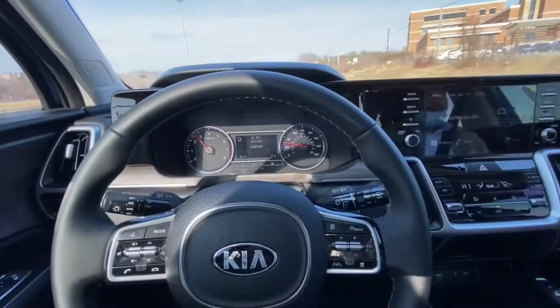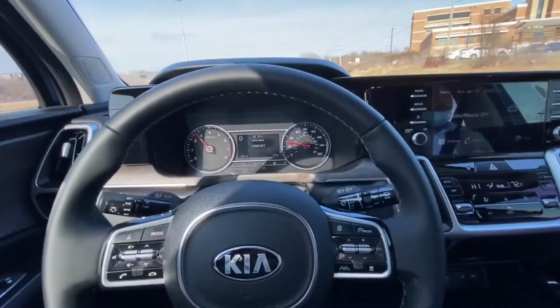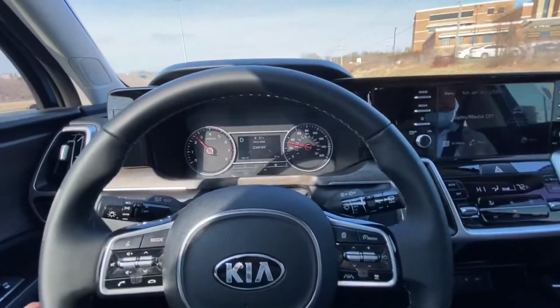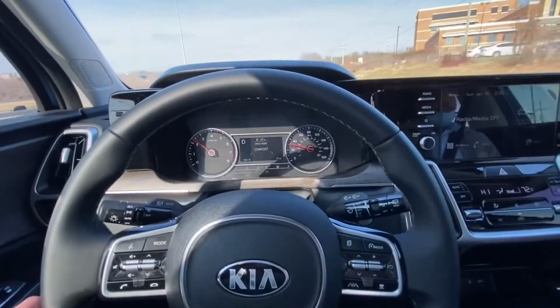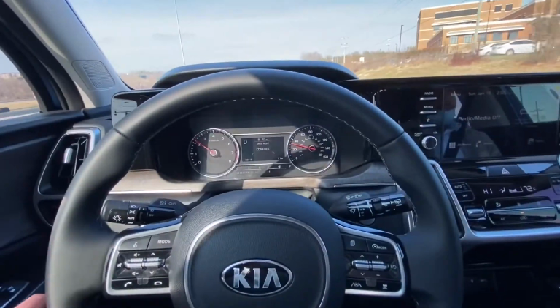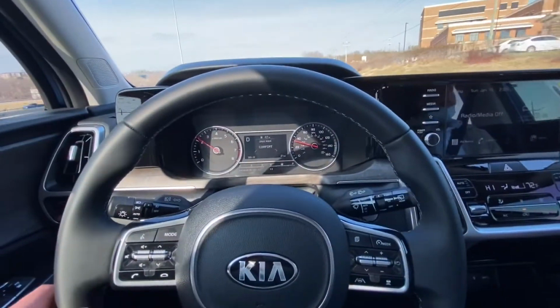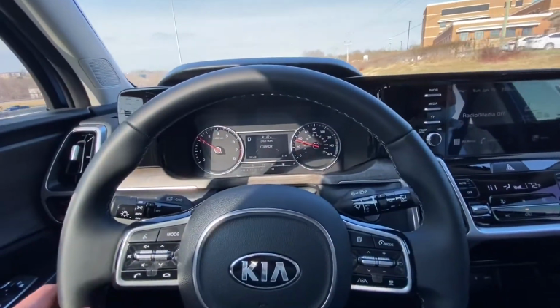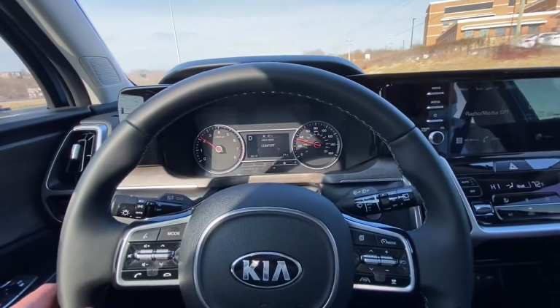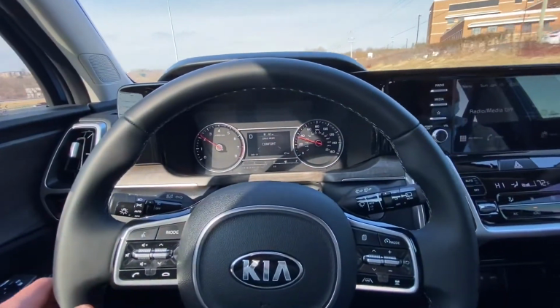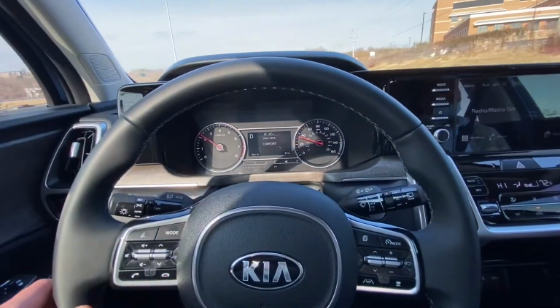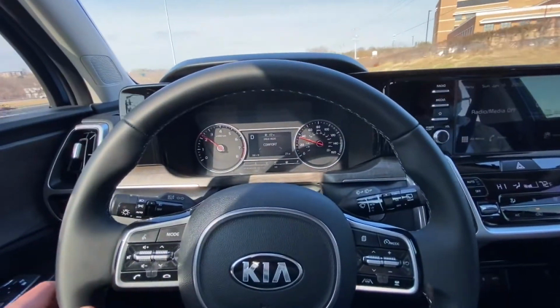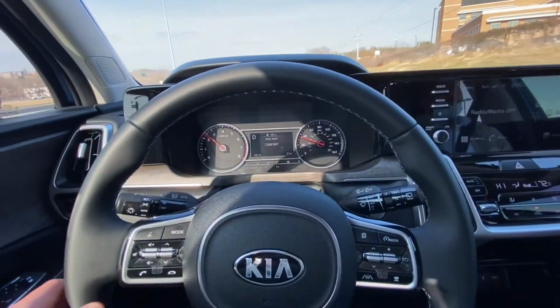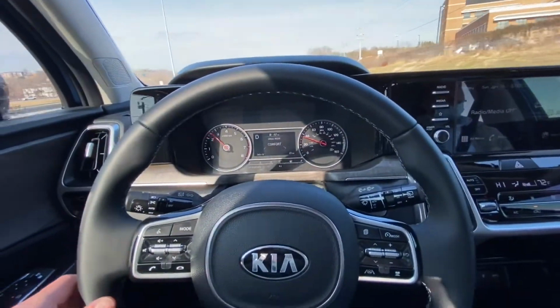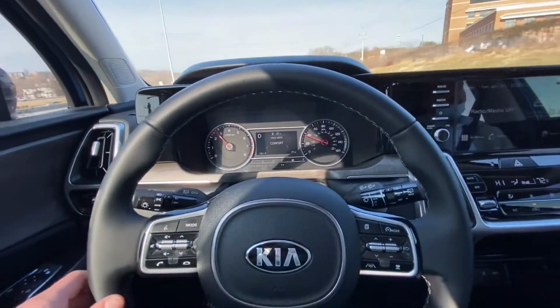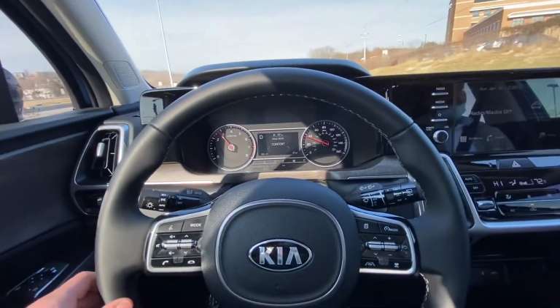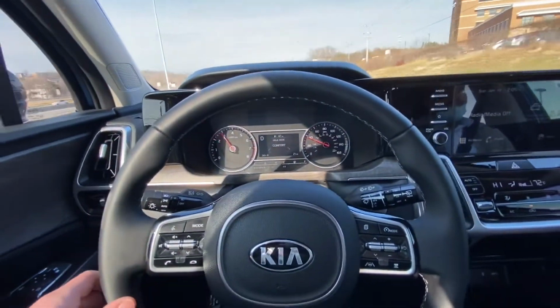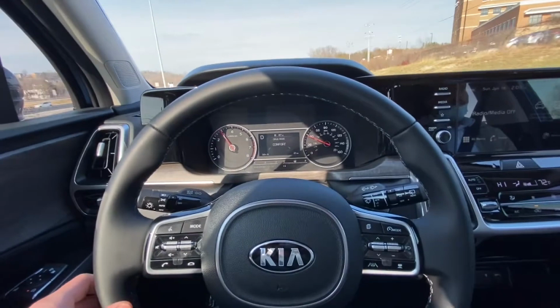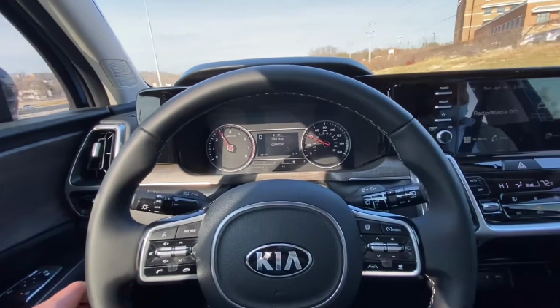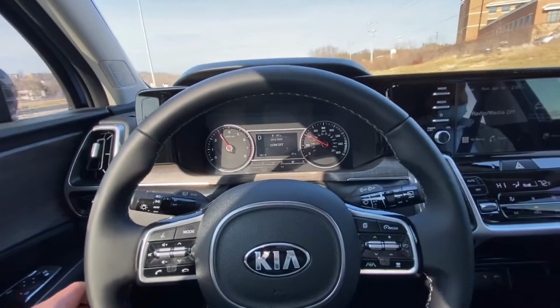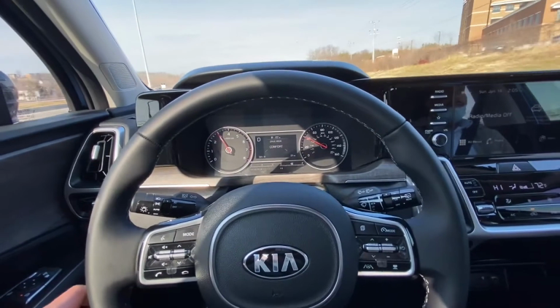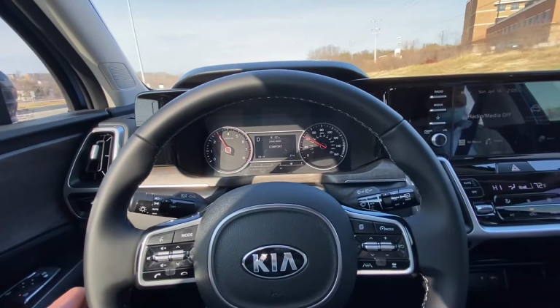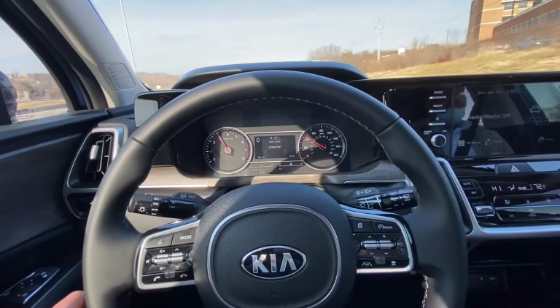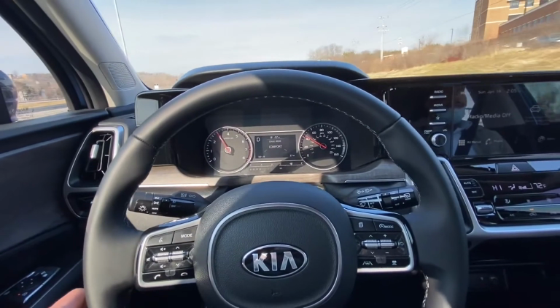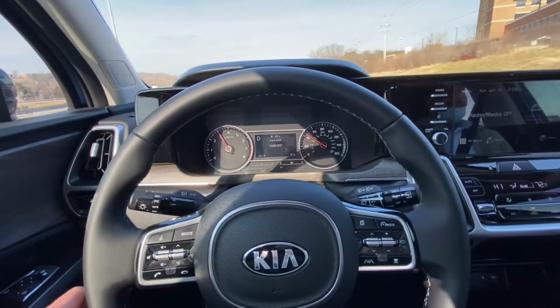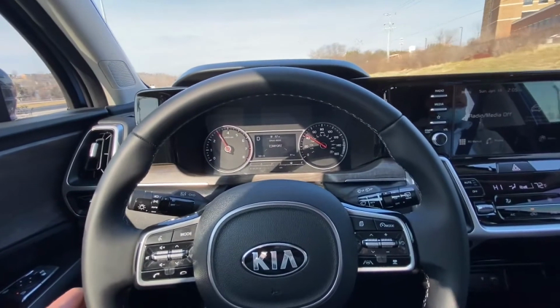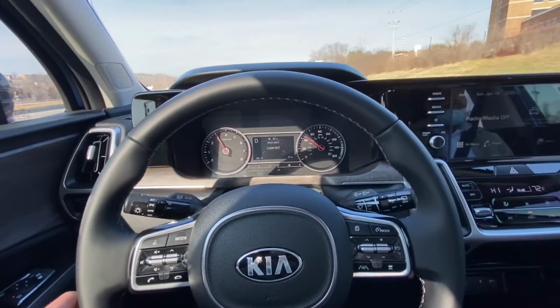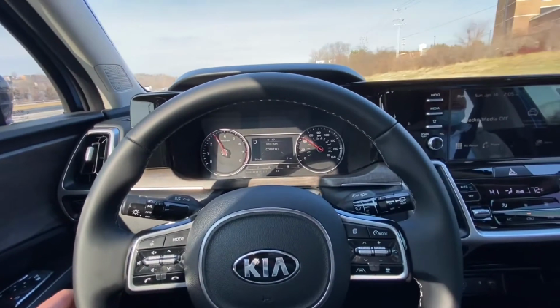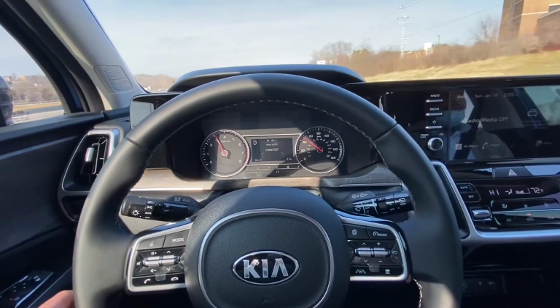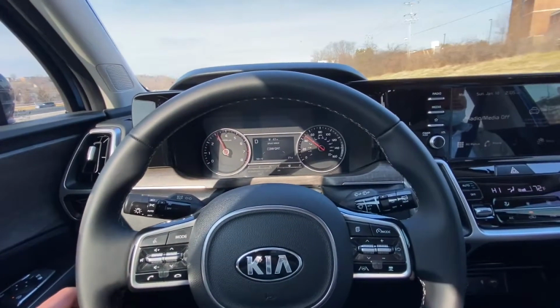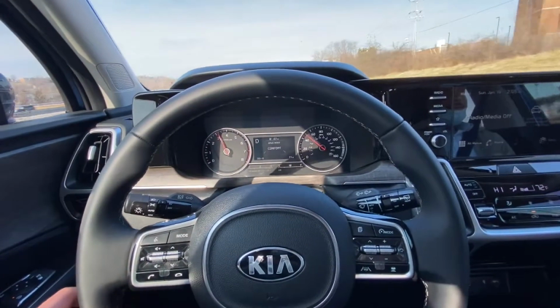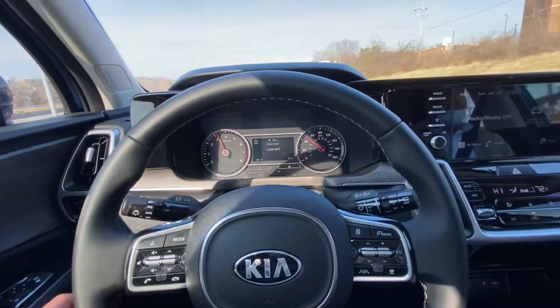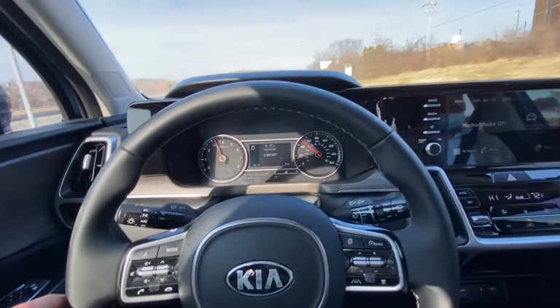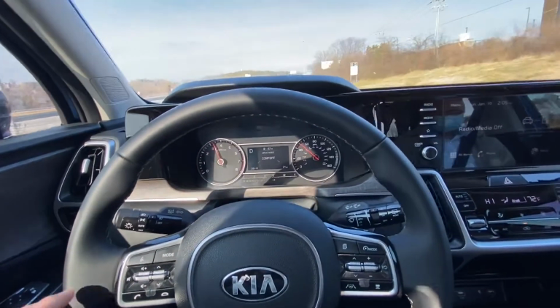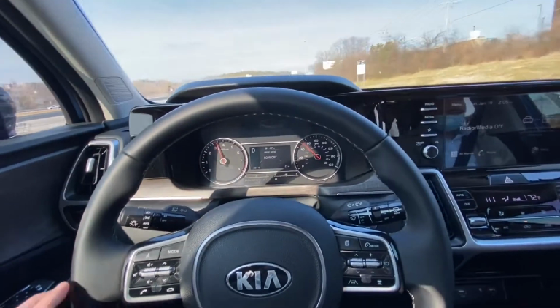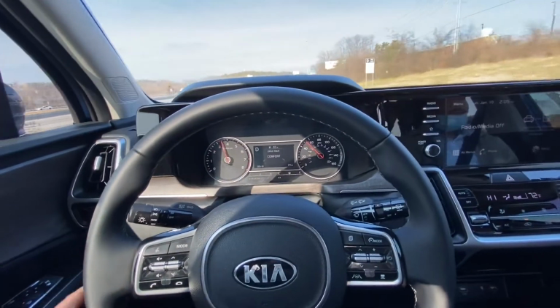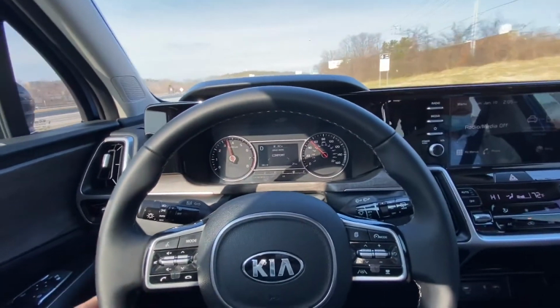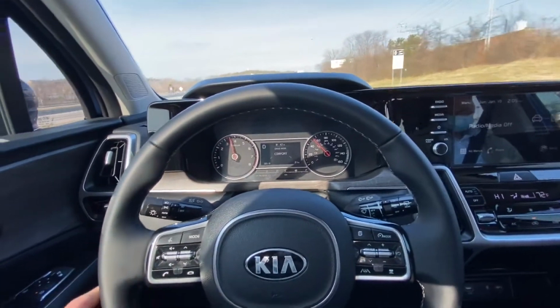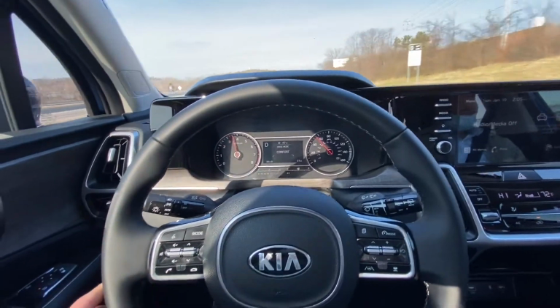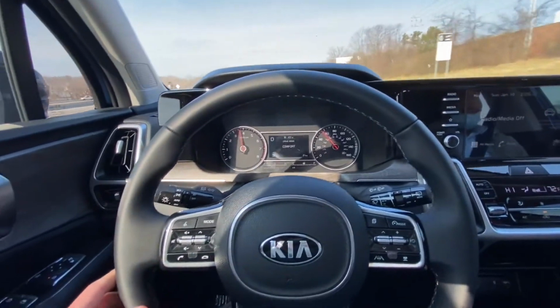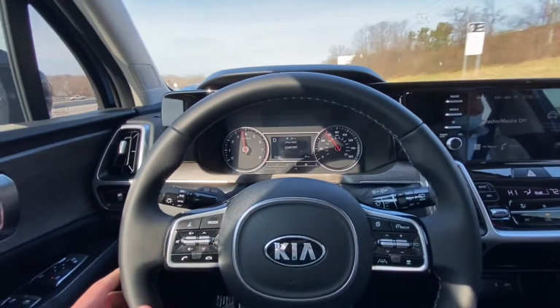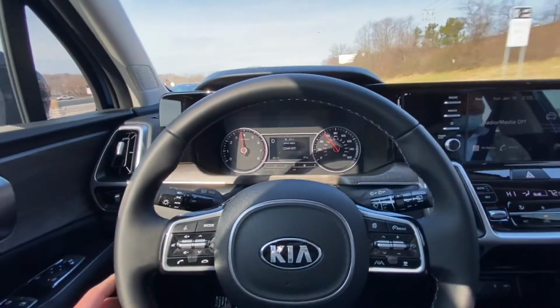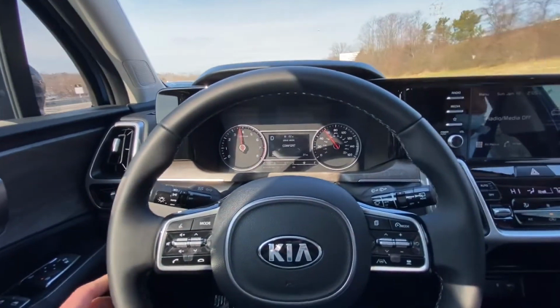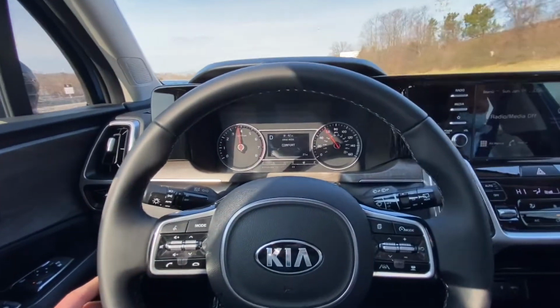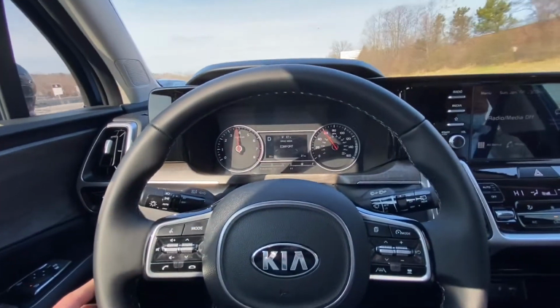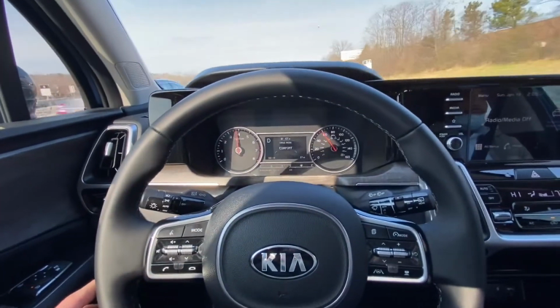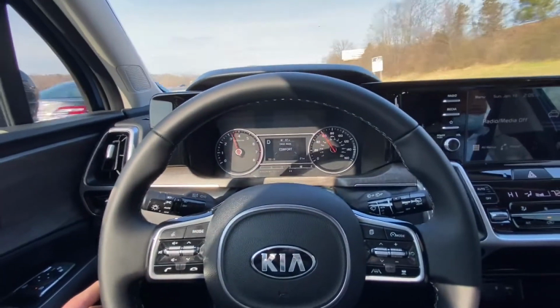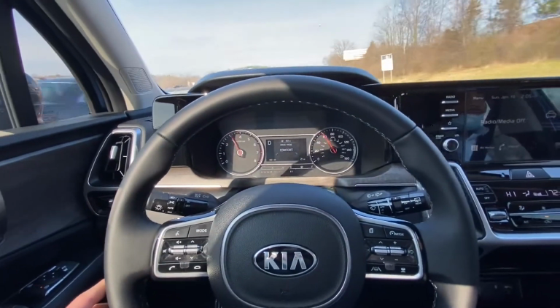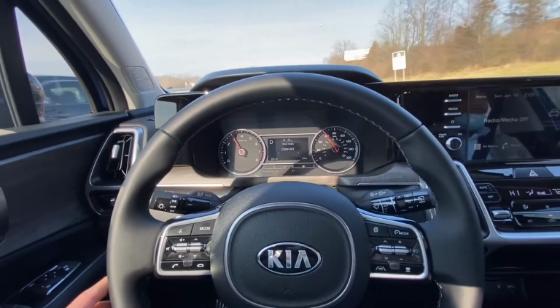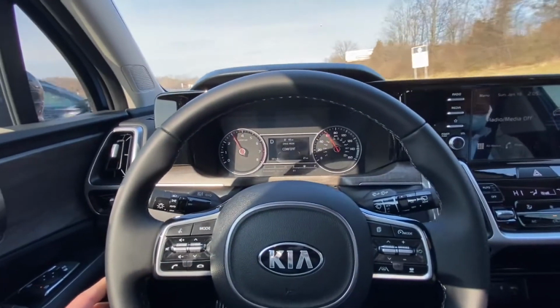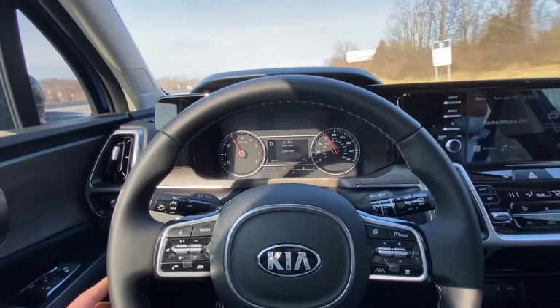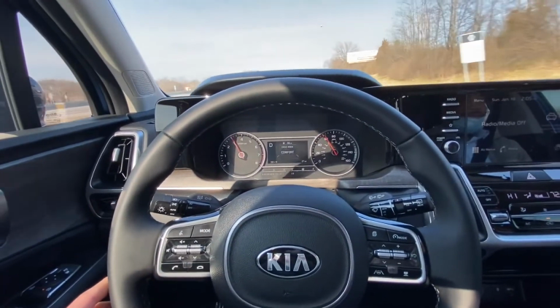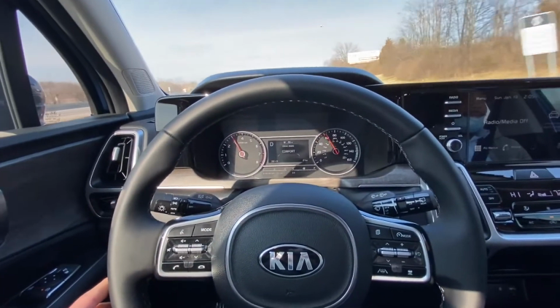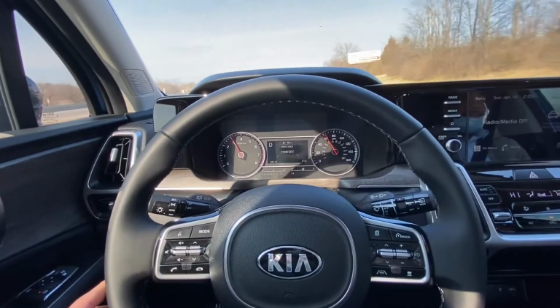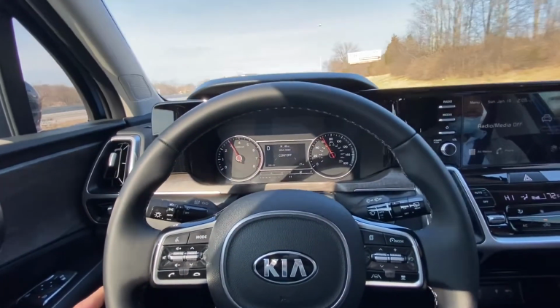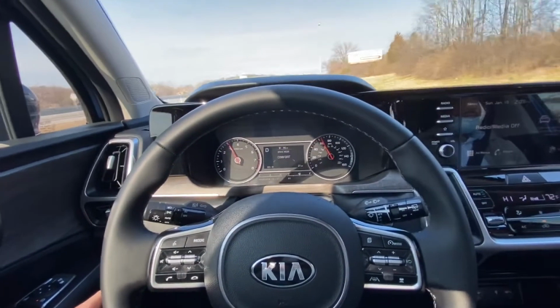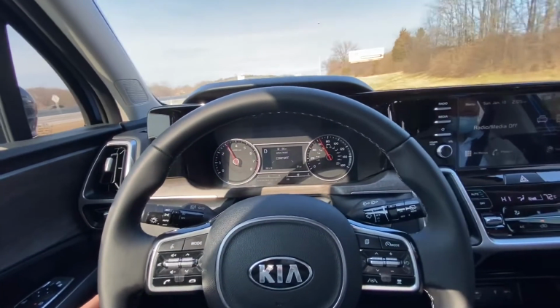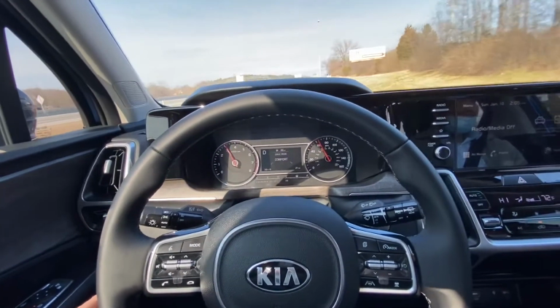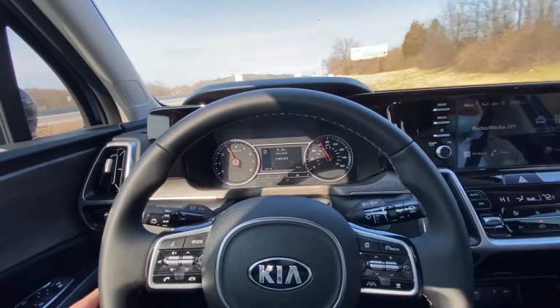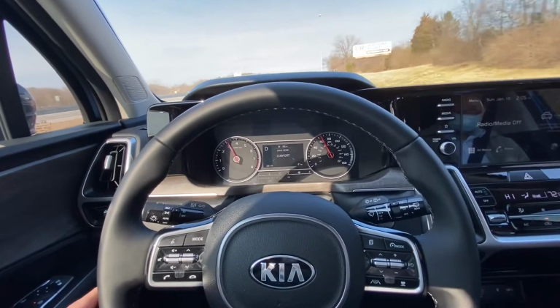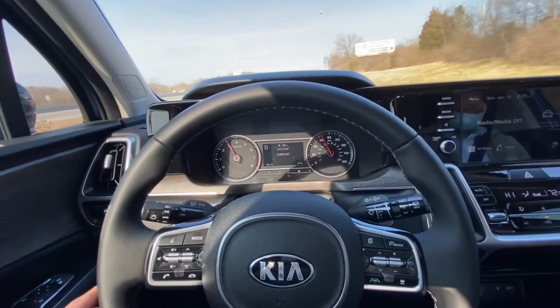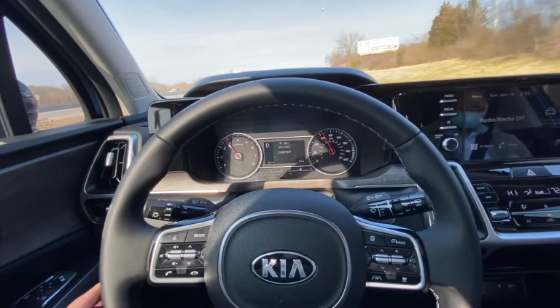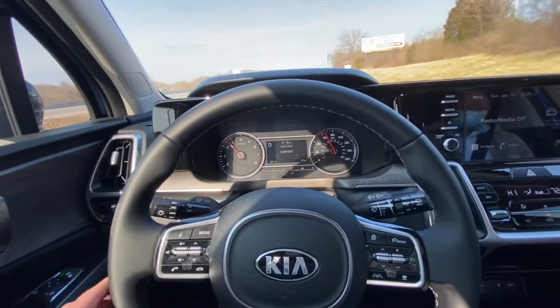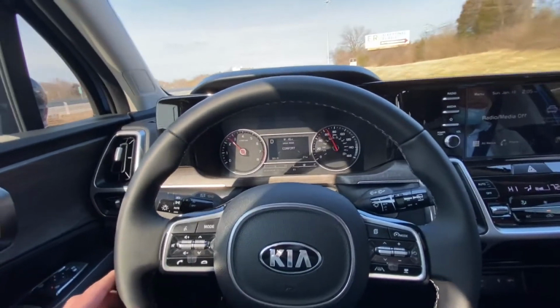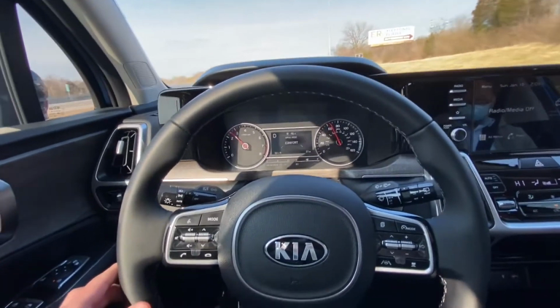Alright guys, so we're pulling out on the interstate here and I'm going to show you how easy it is to let this car drive itself.